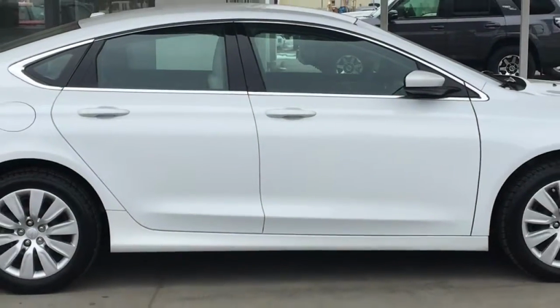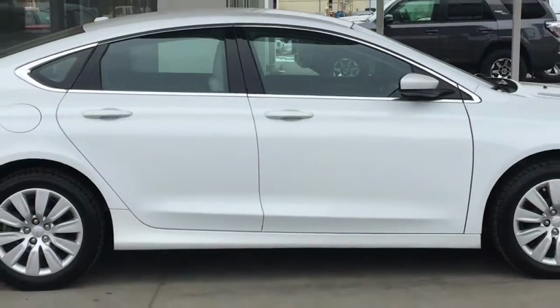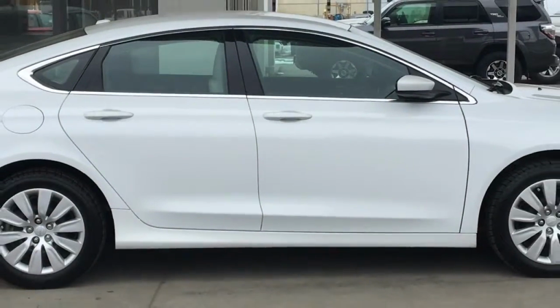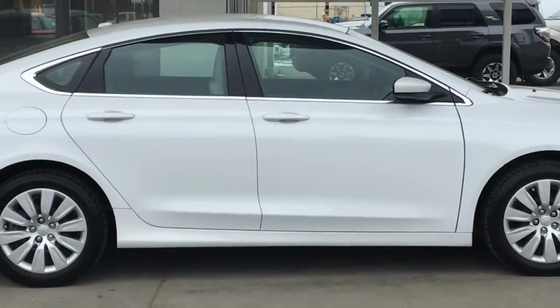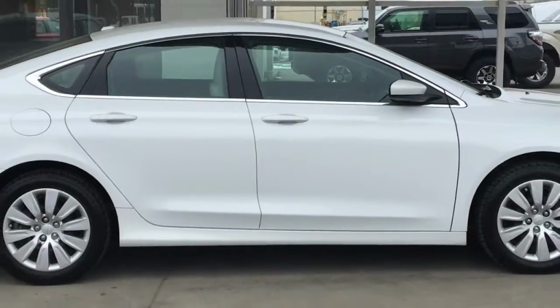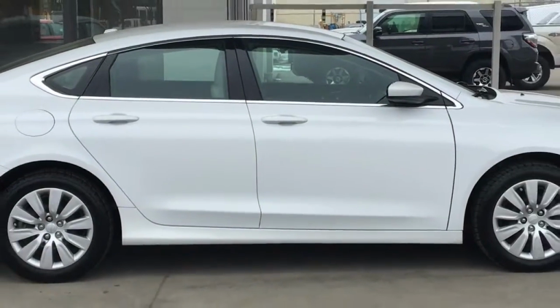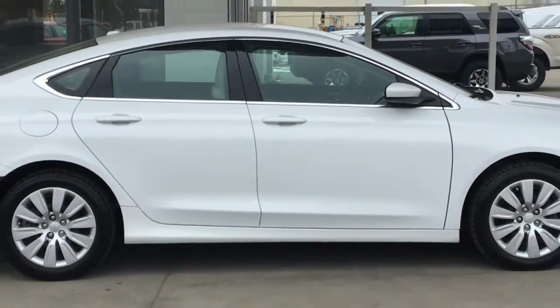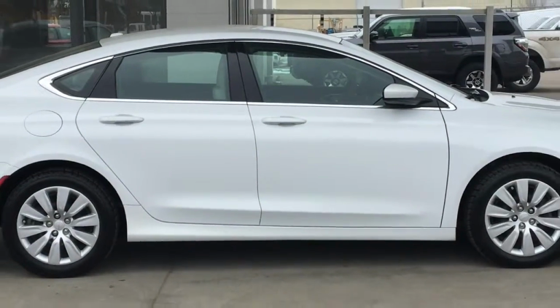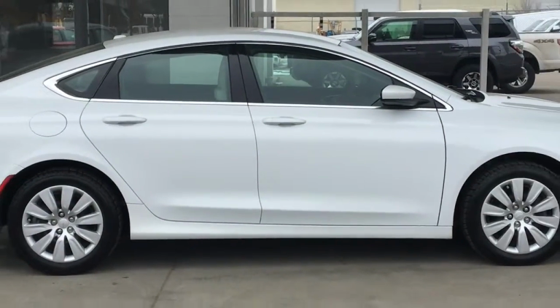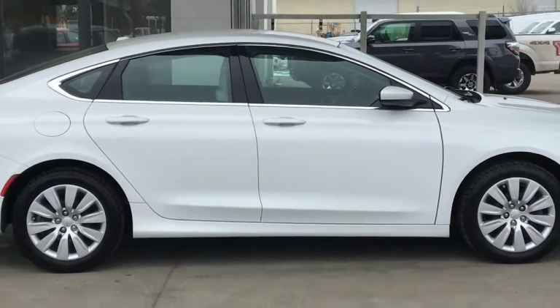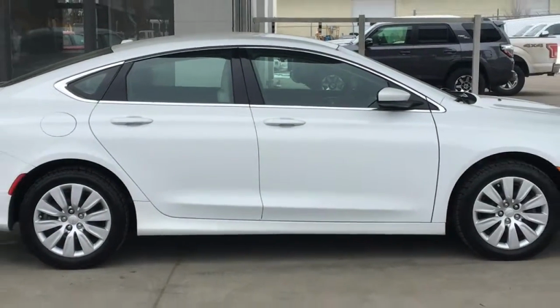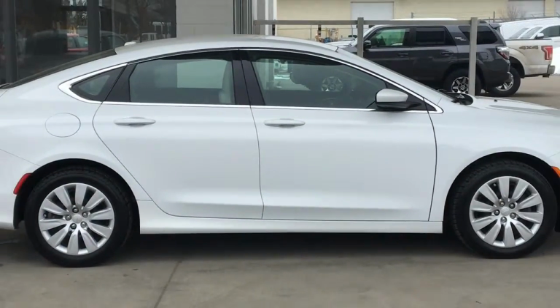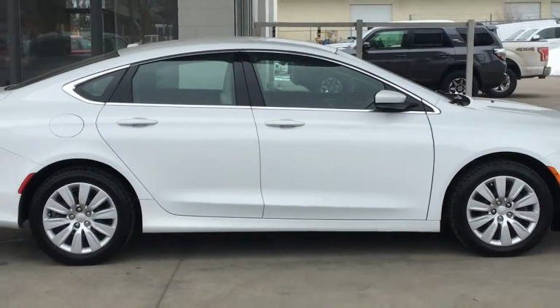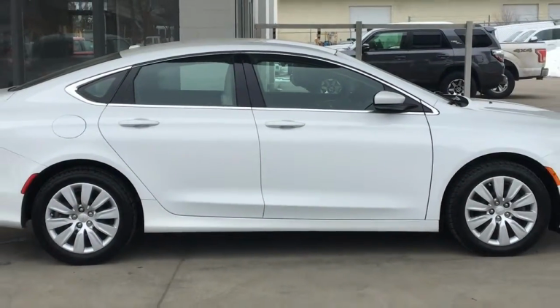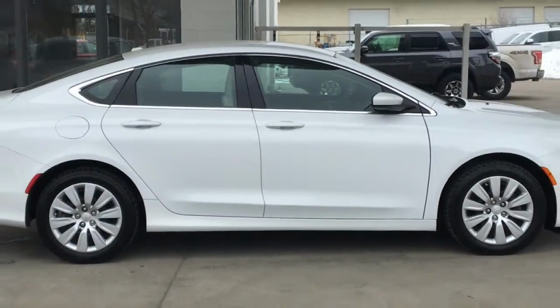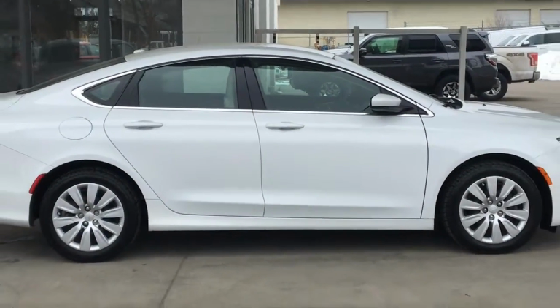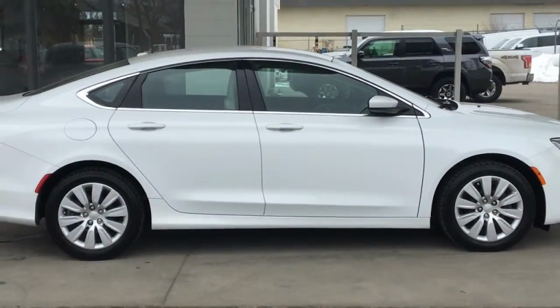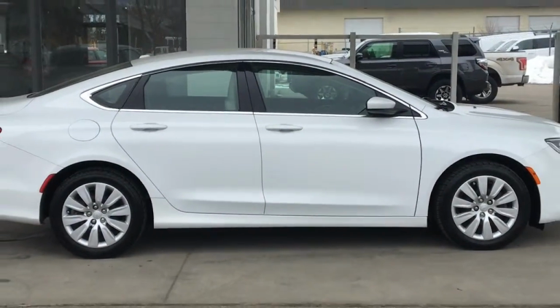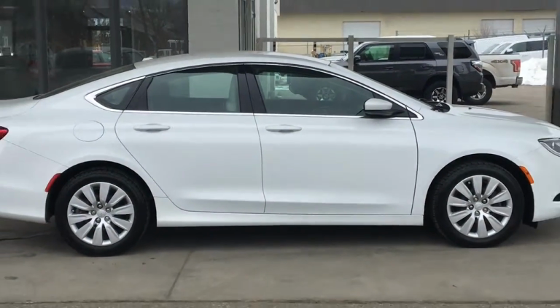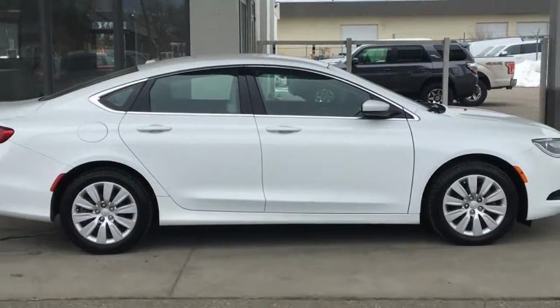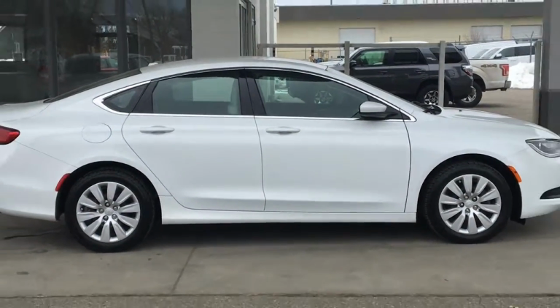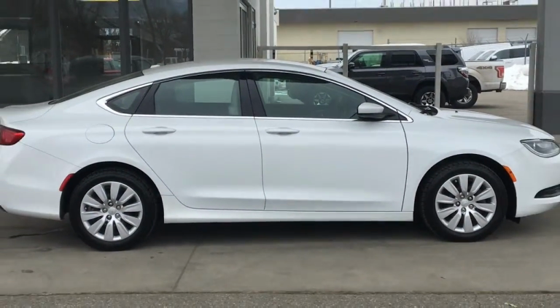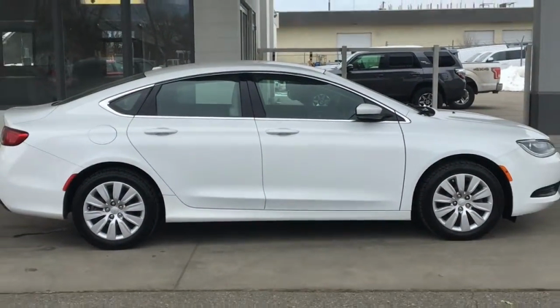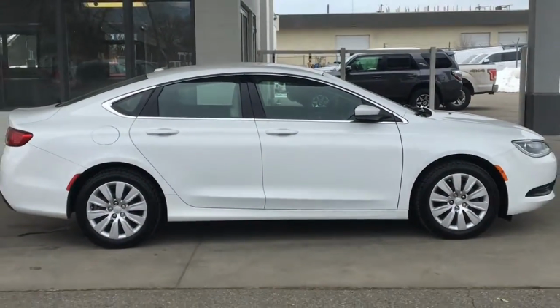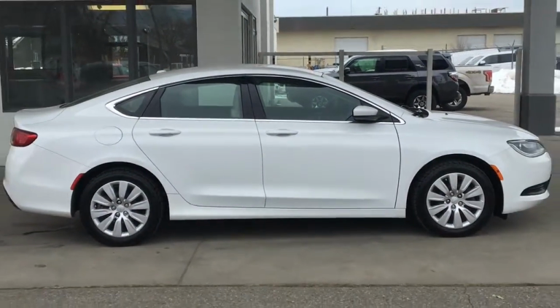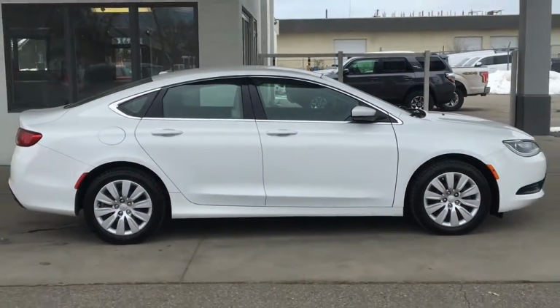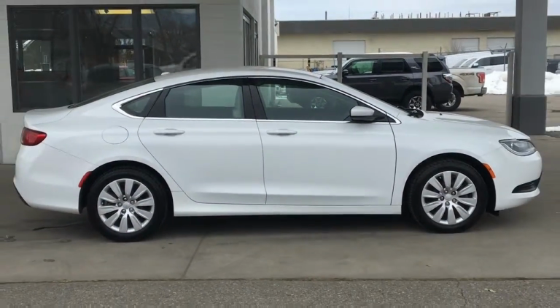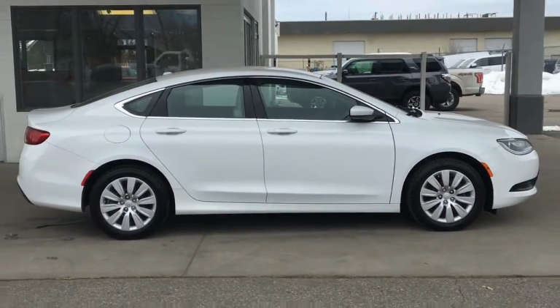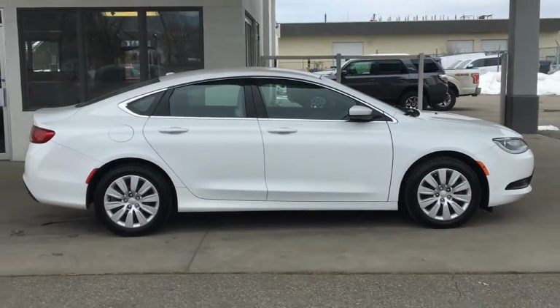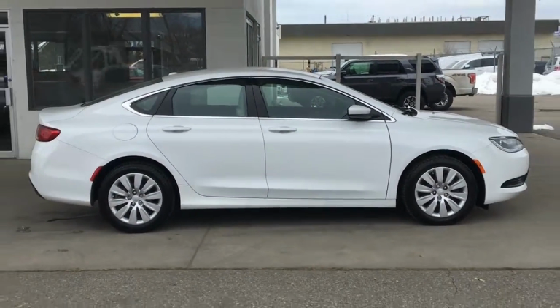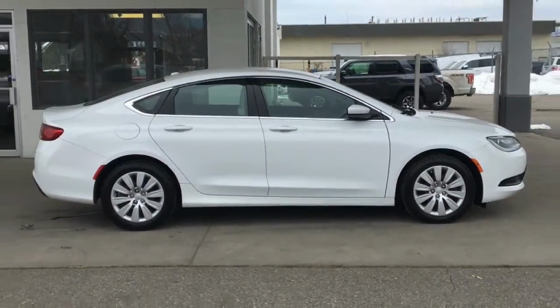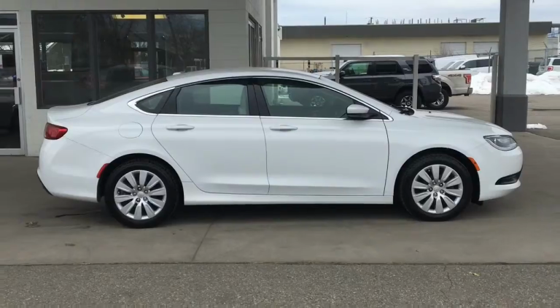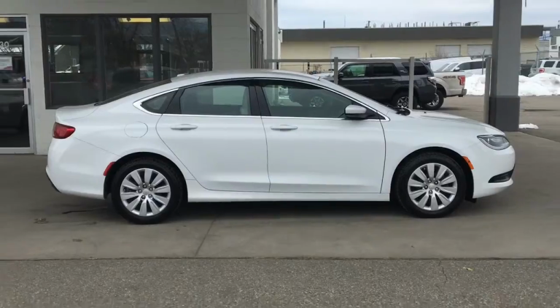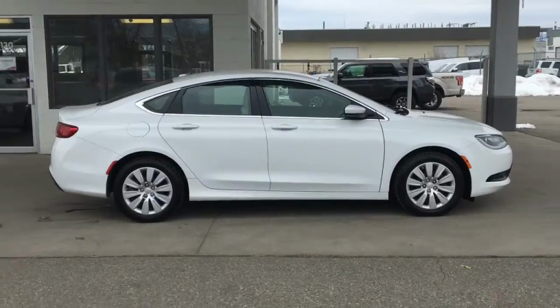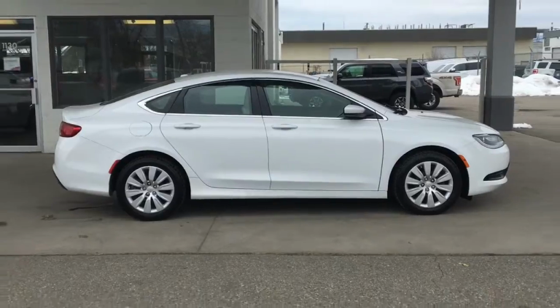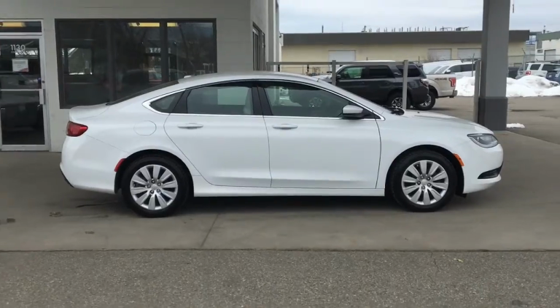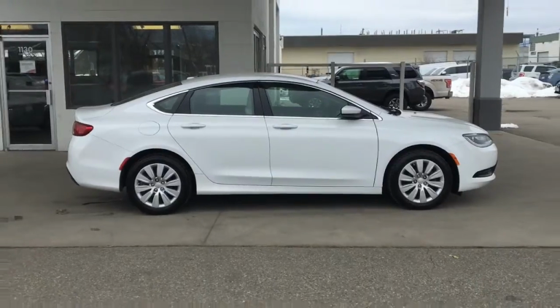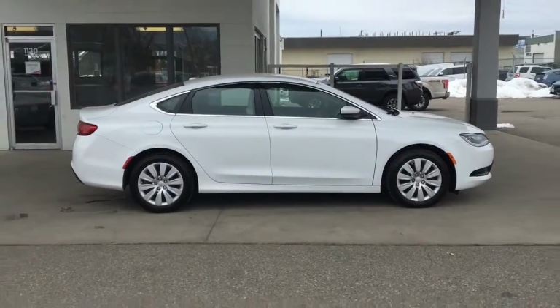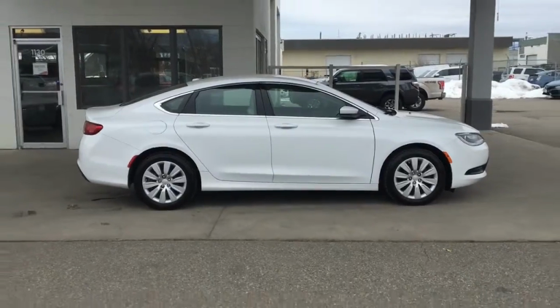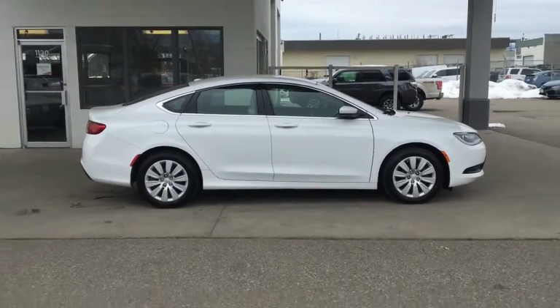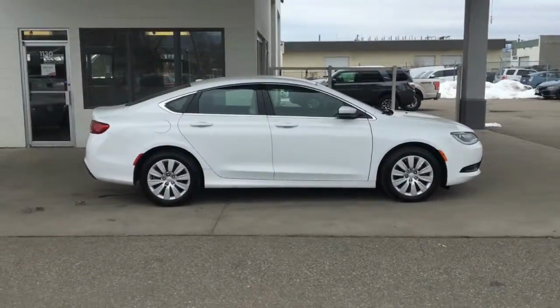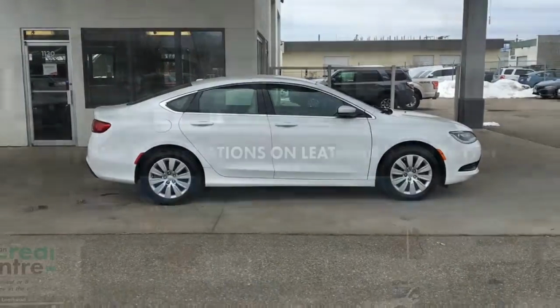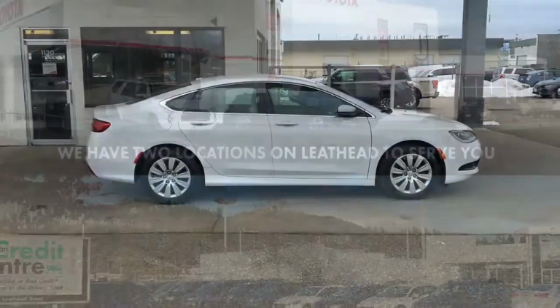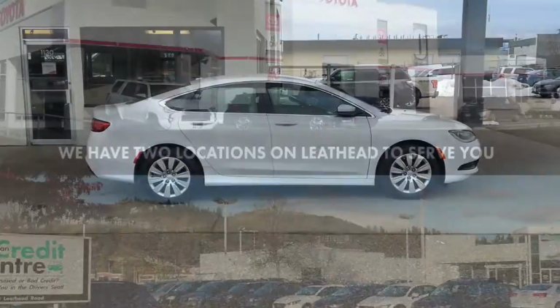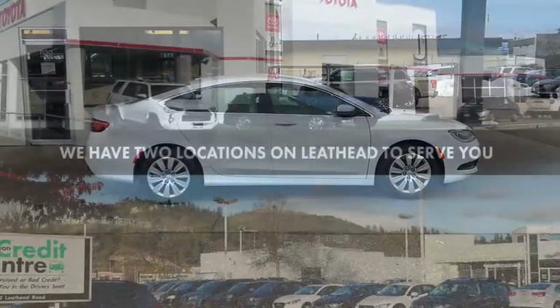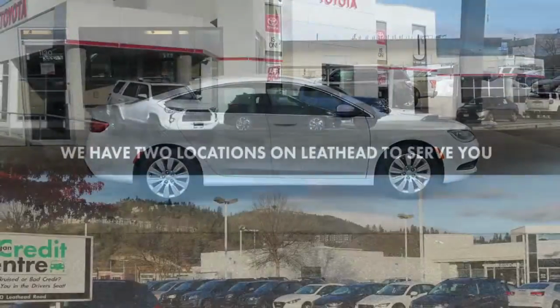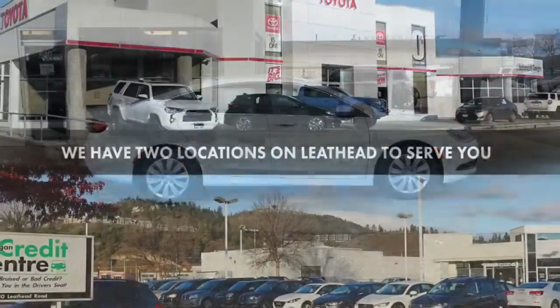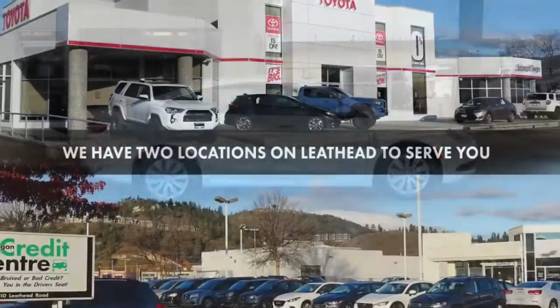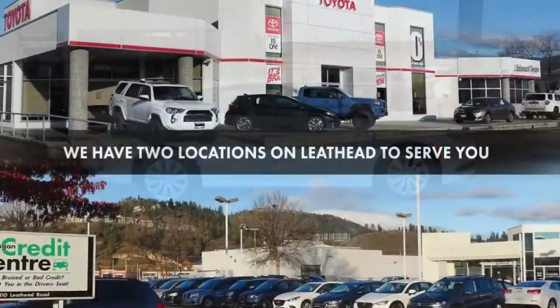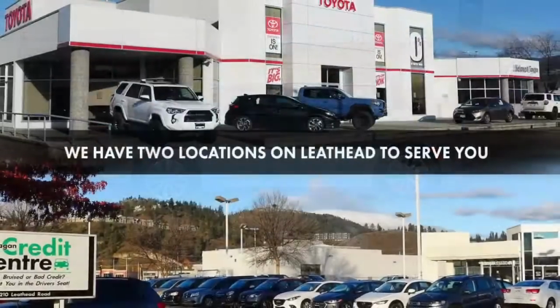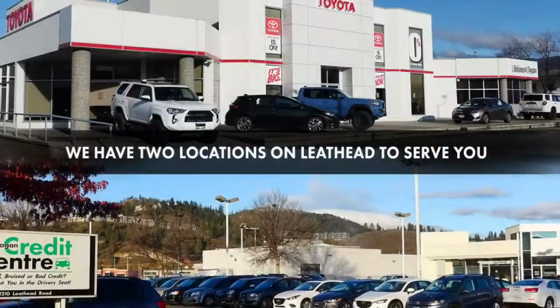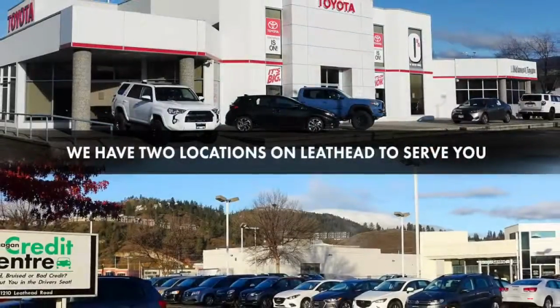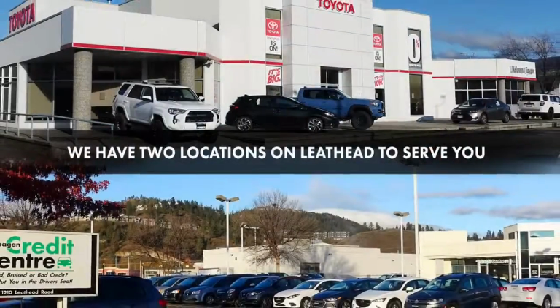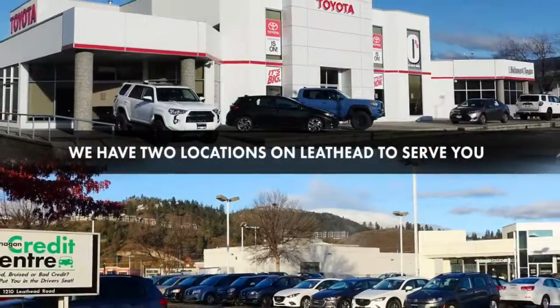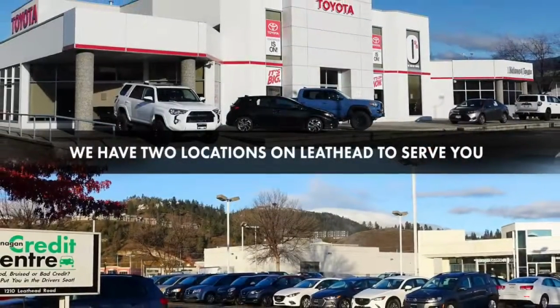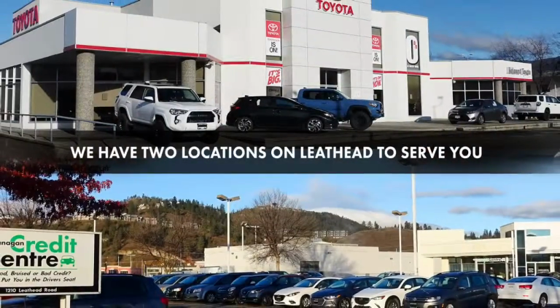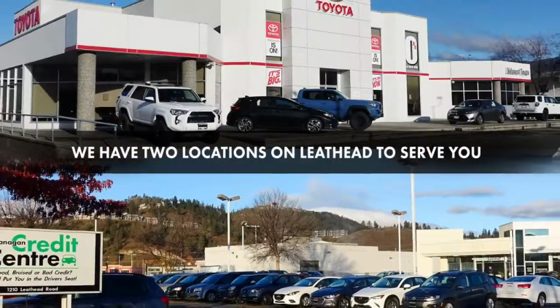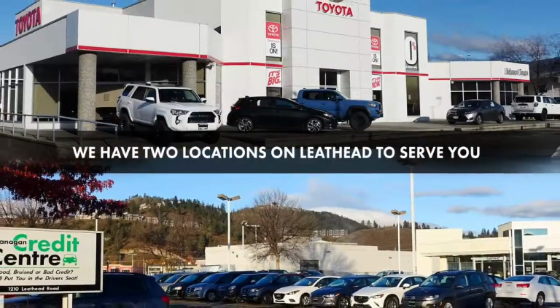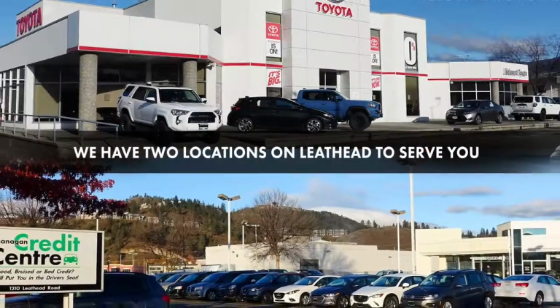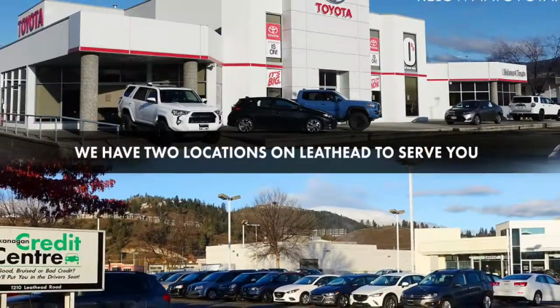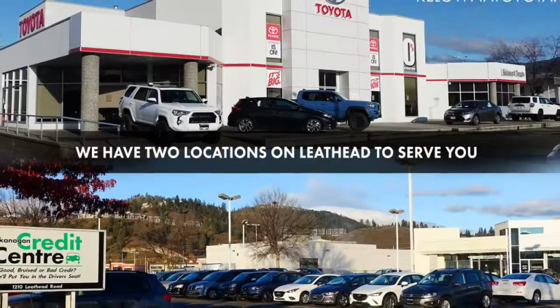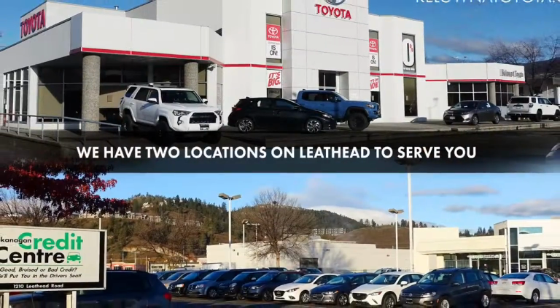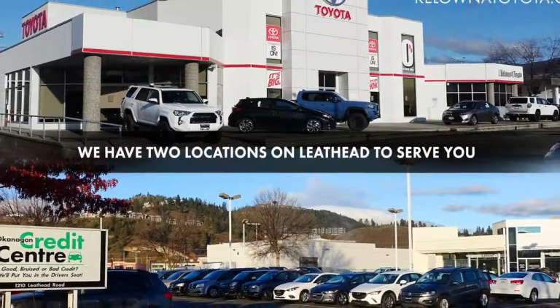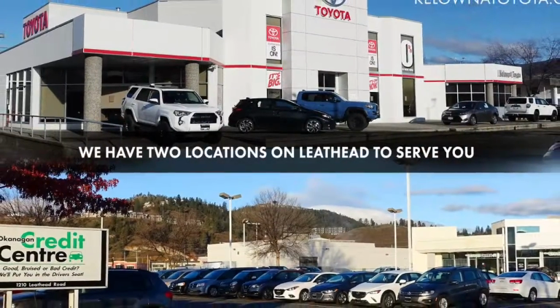Call today to book your test drive in this well-equipped 200 sedan, or stop by for a look. We're located on Leith Head Road in Kelowna.